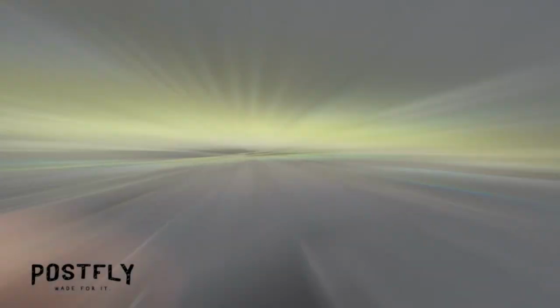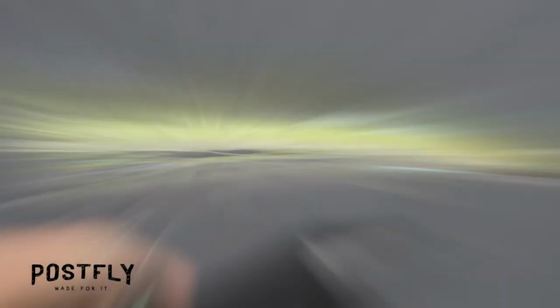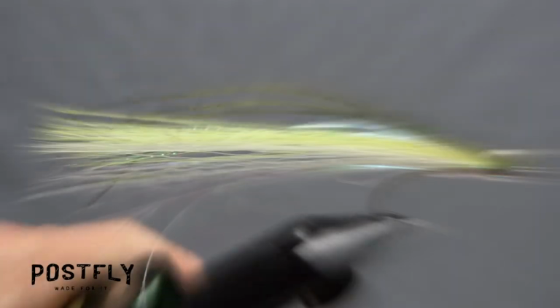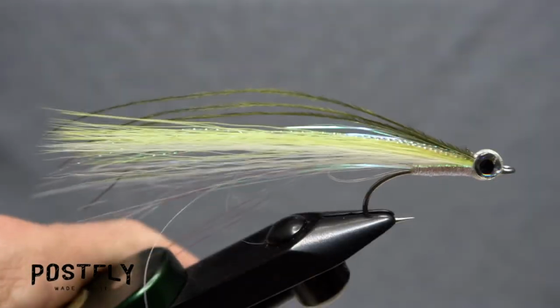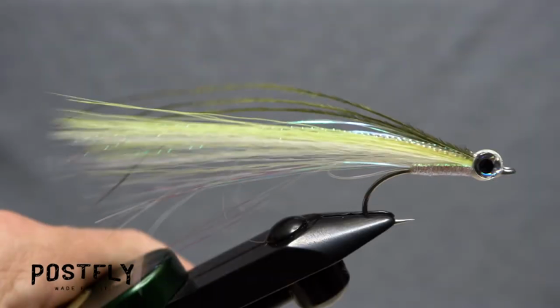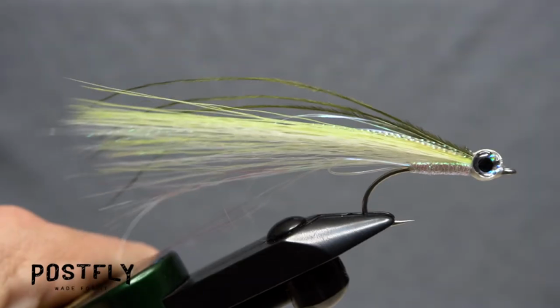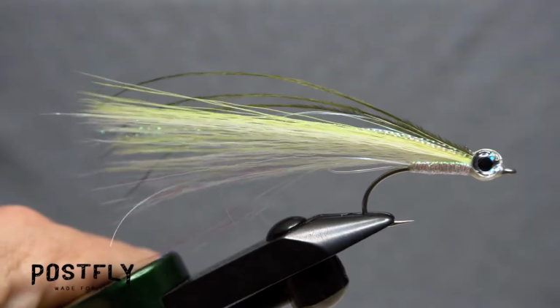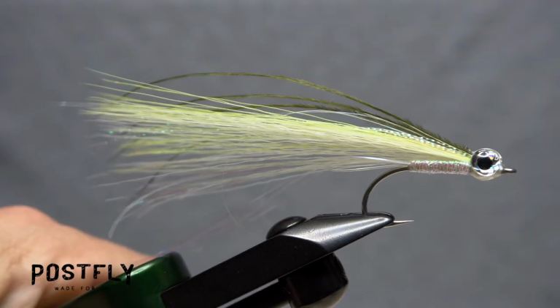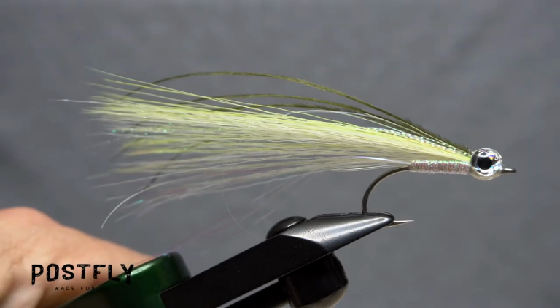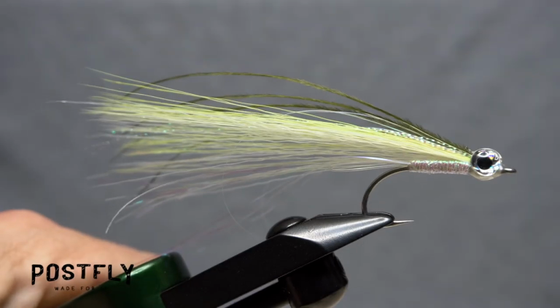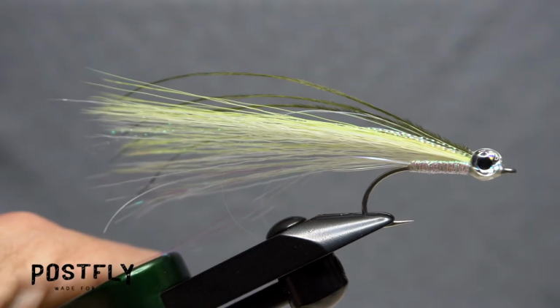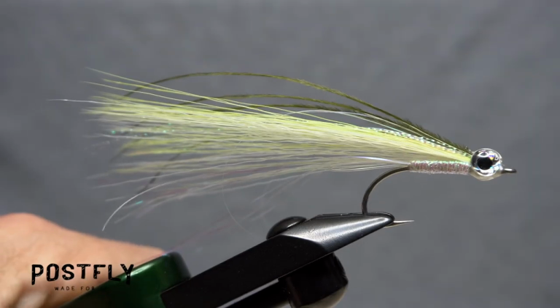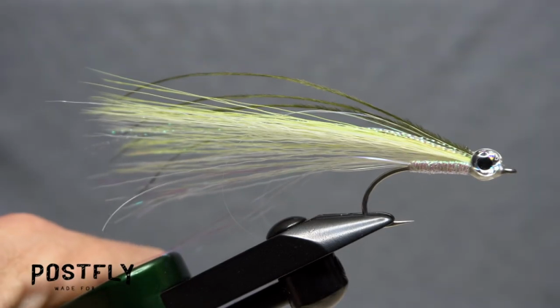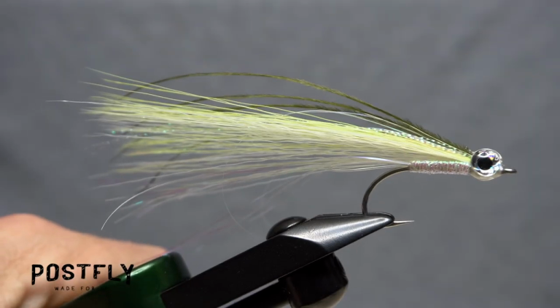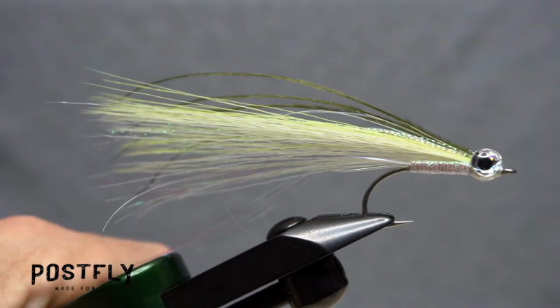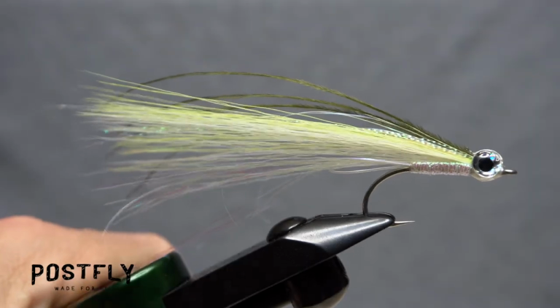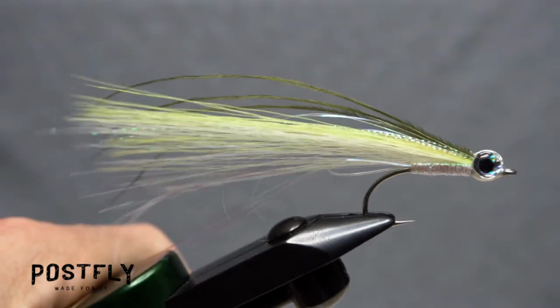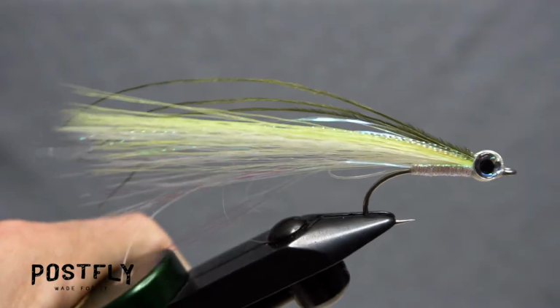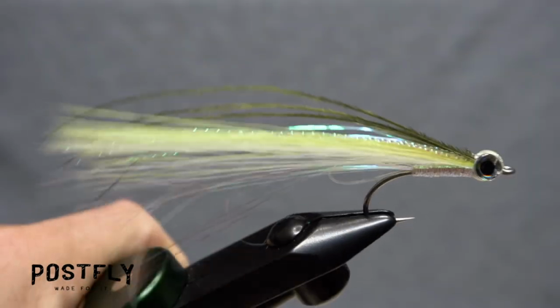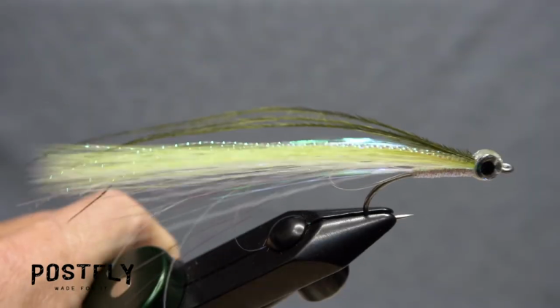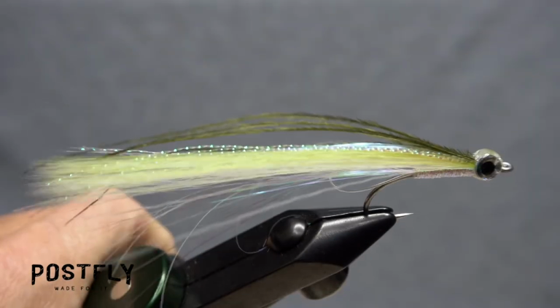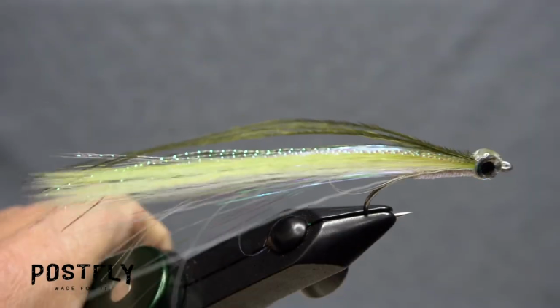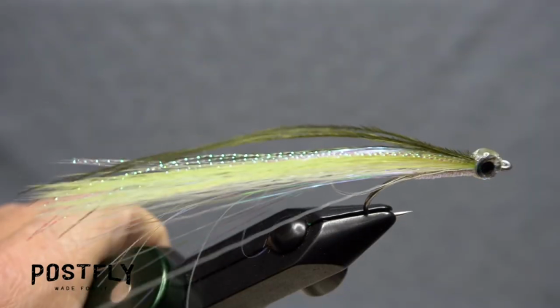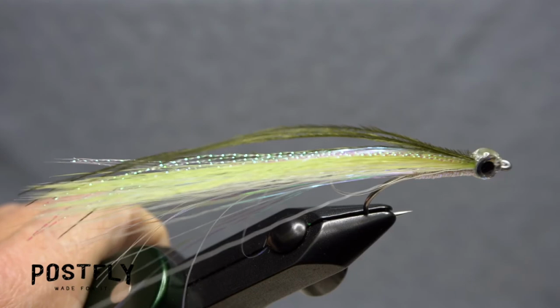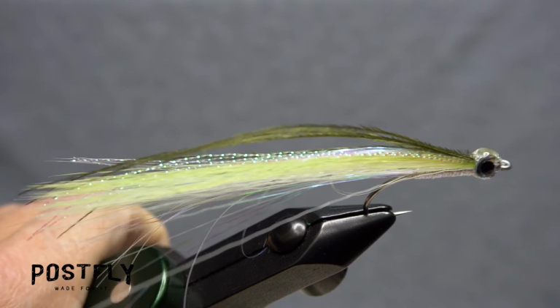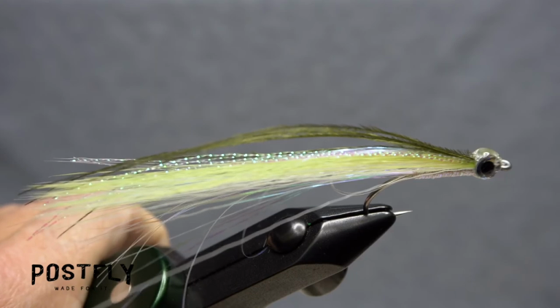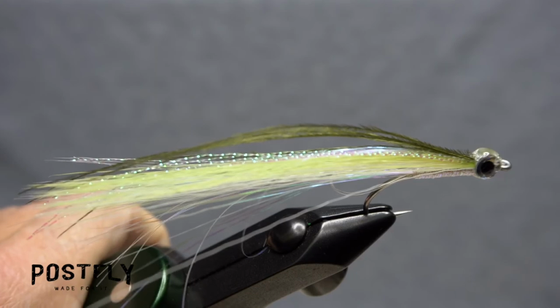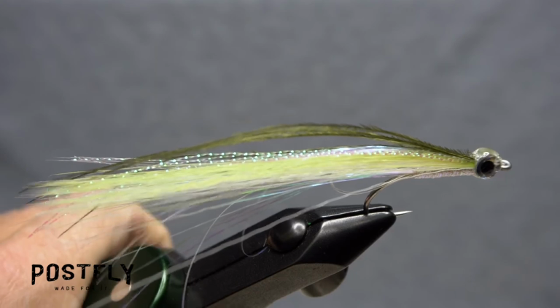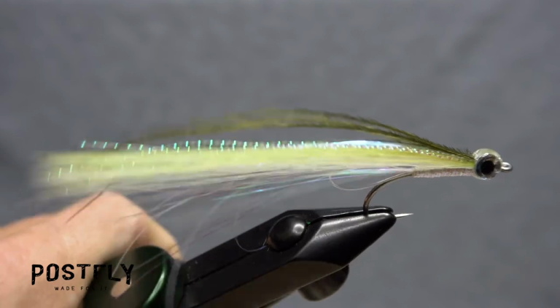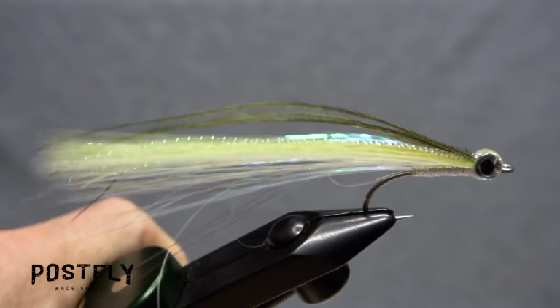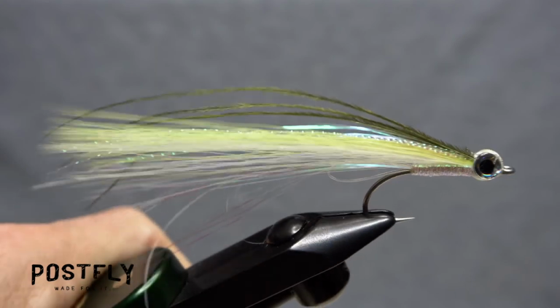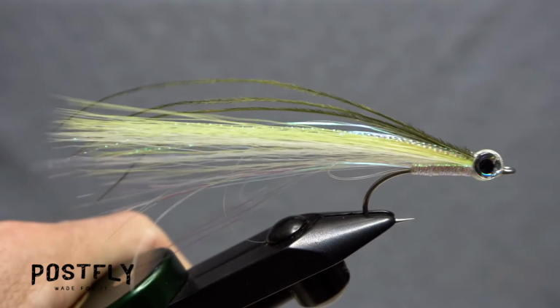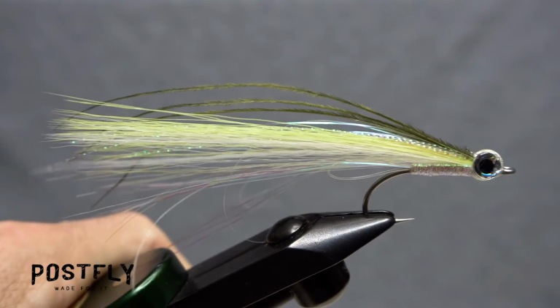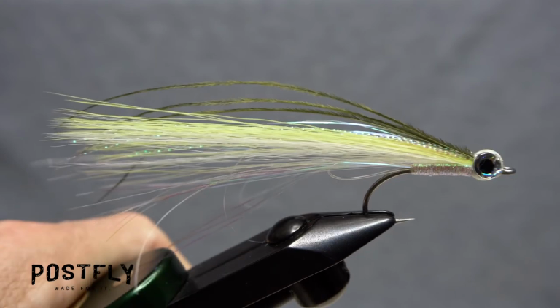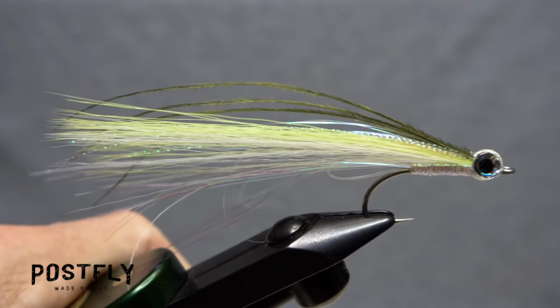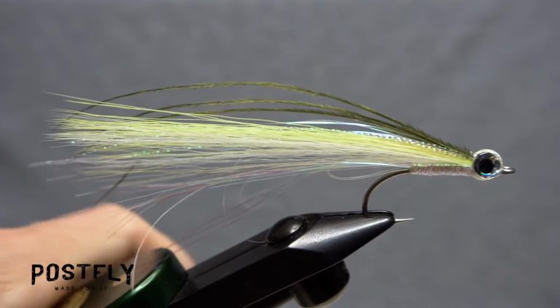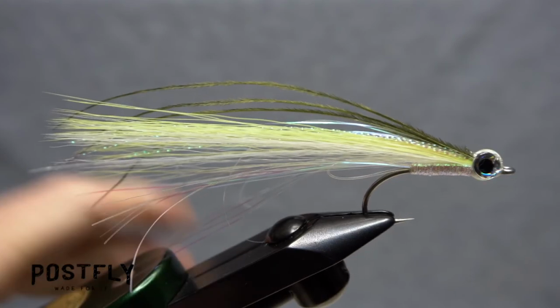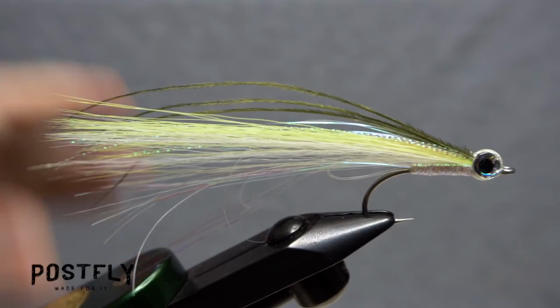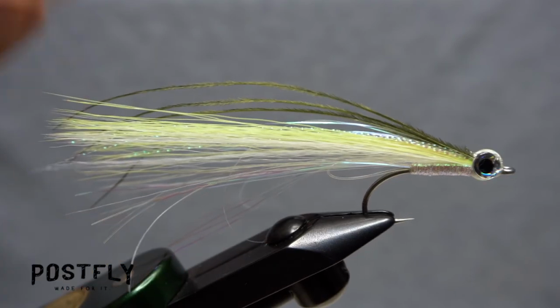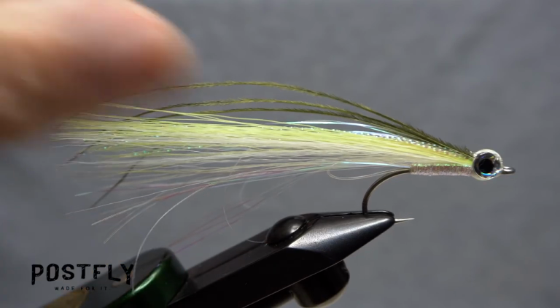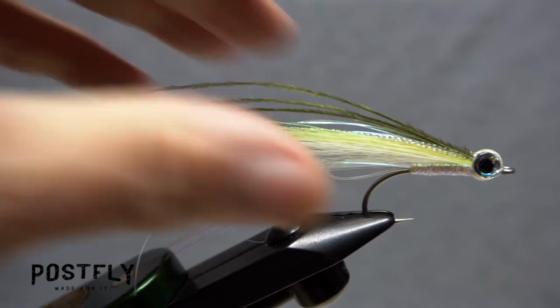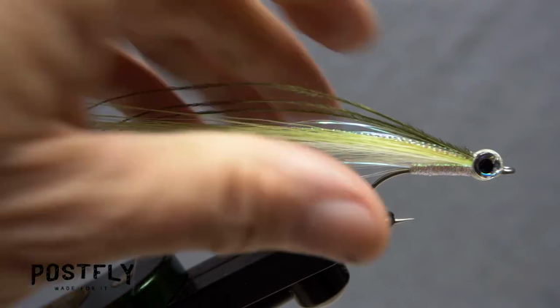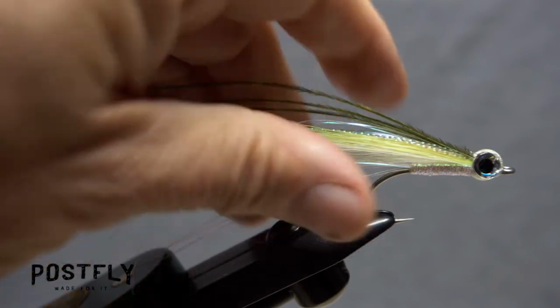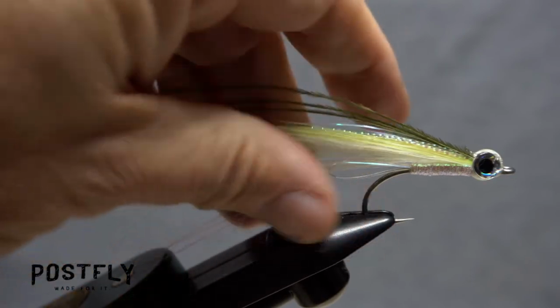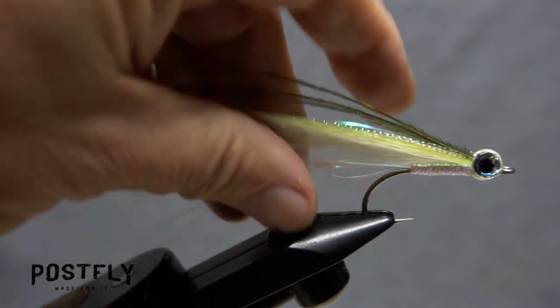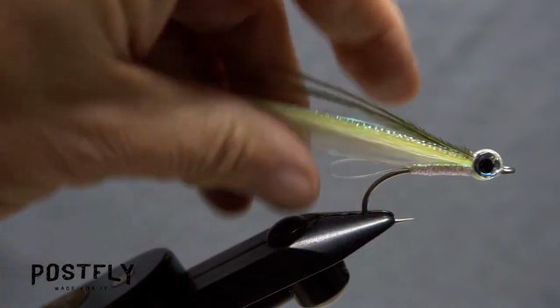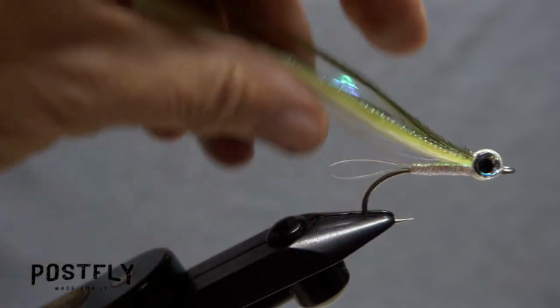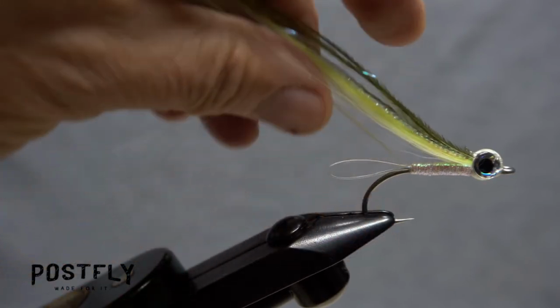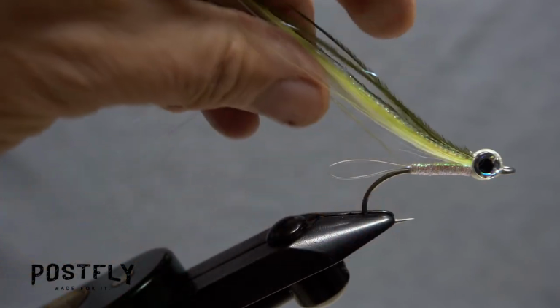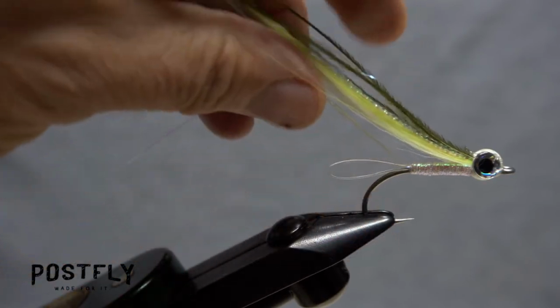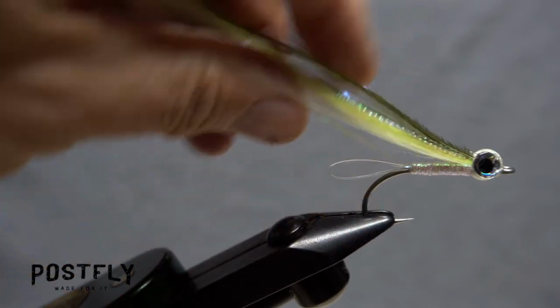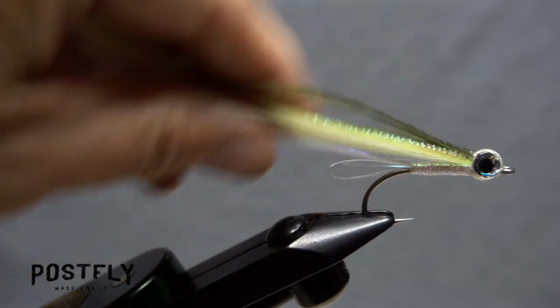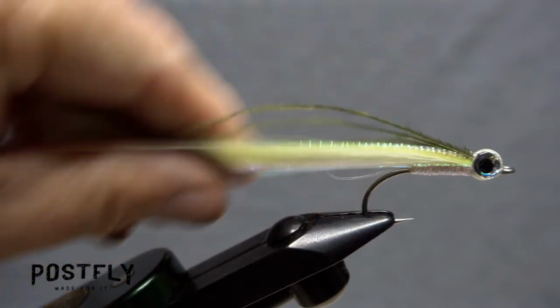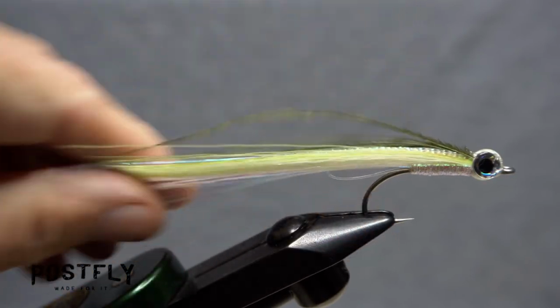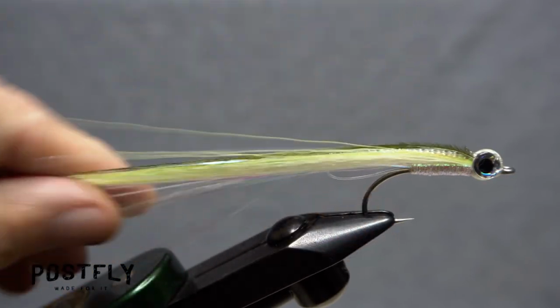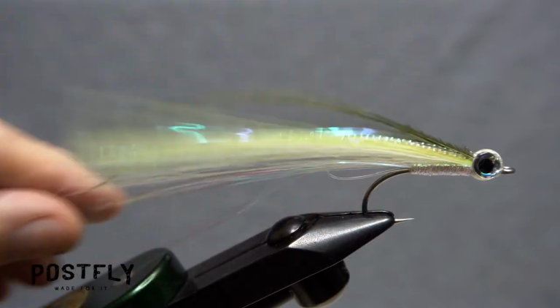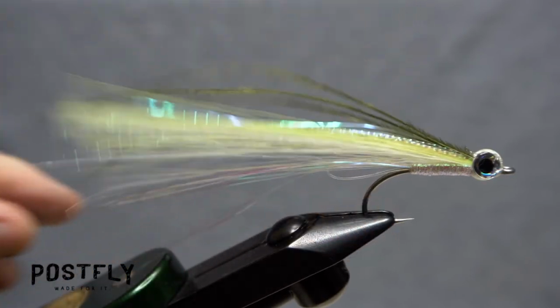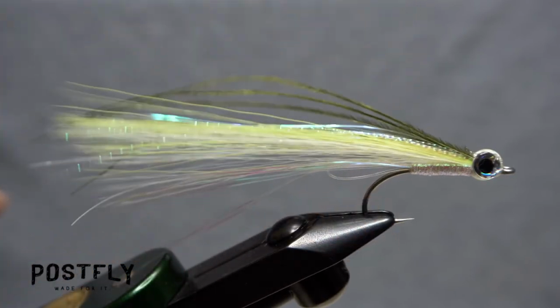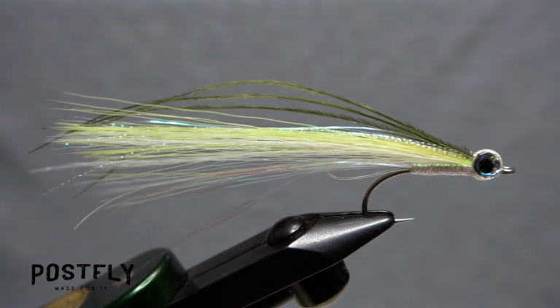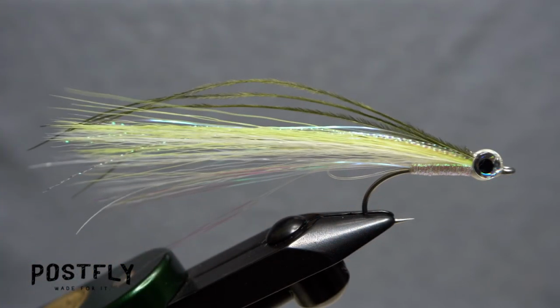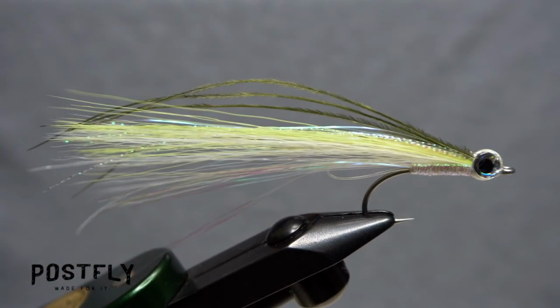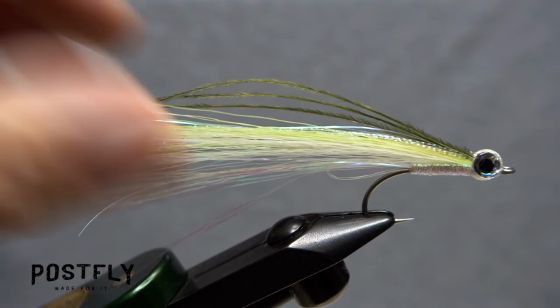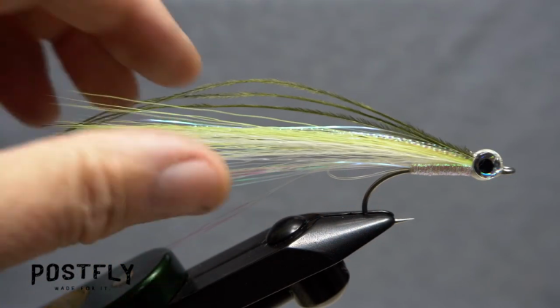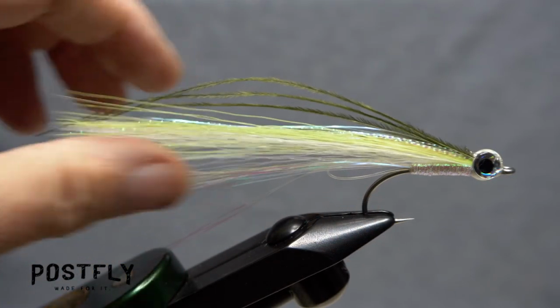And that's the Sea Streamer. They're durable, fairly easy to cast, and most importantly, are proven fish catchers.